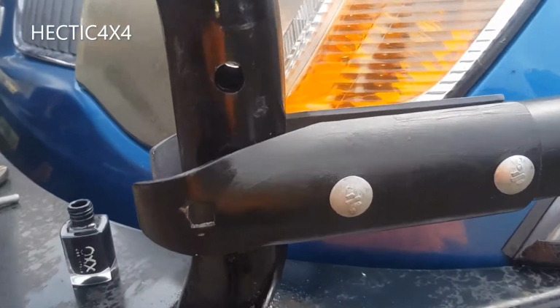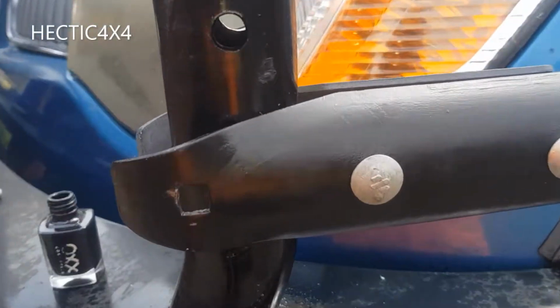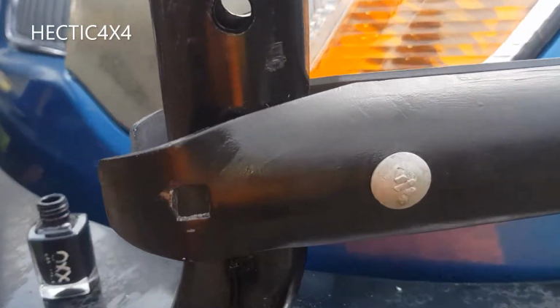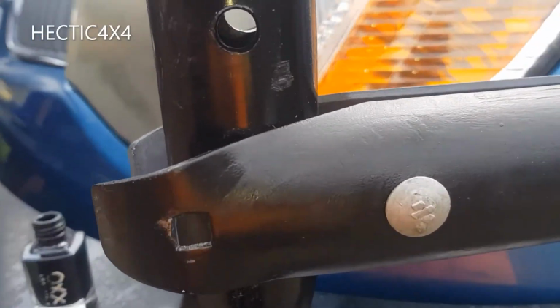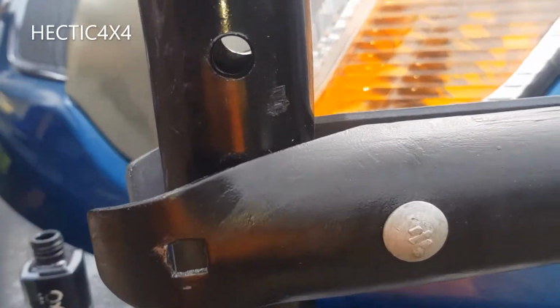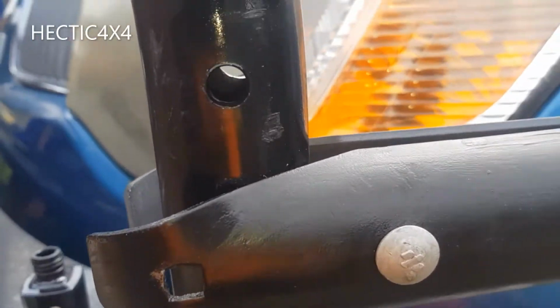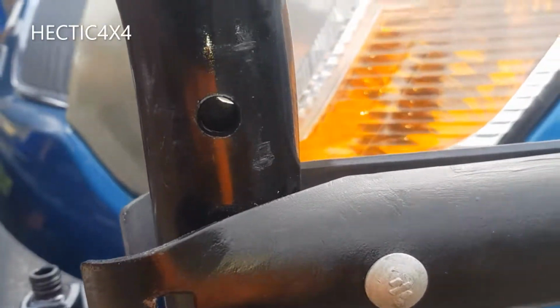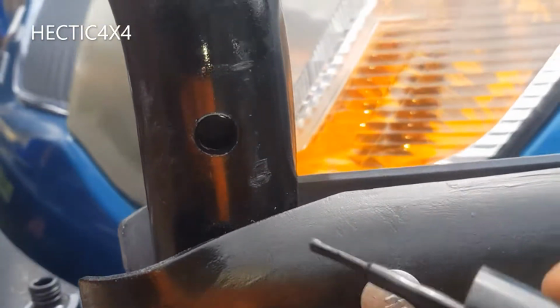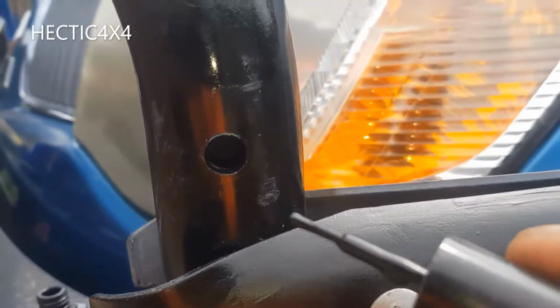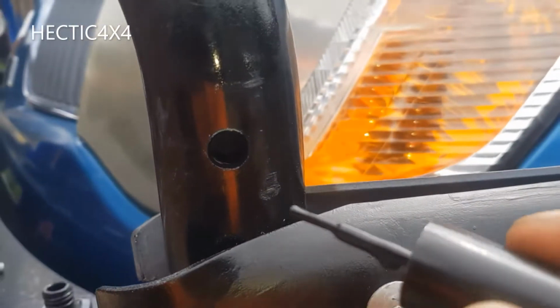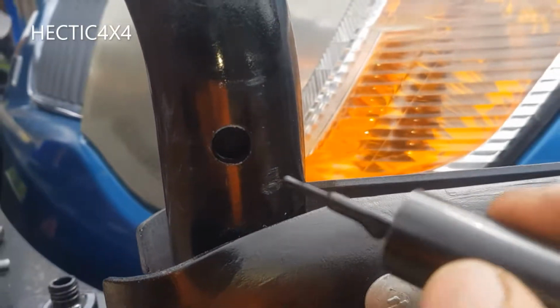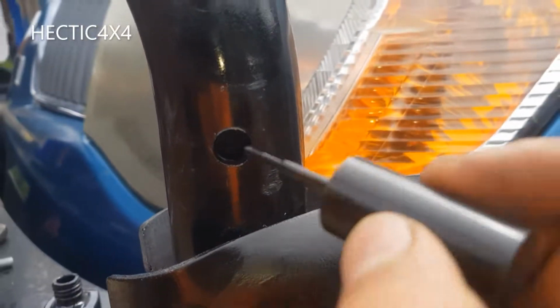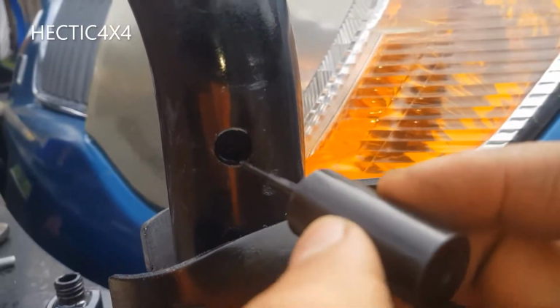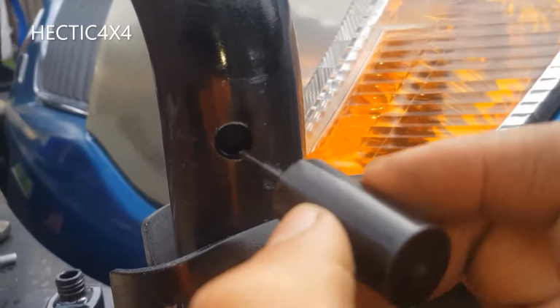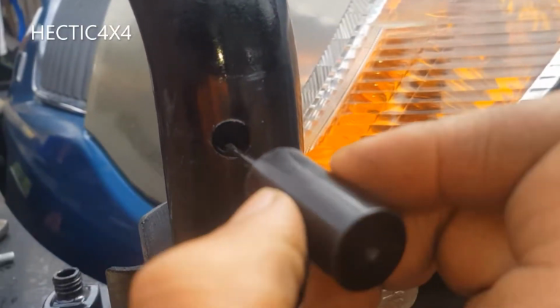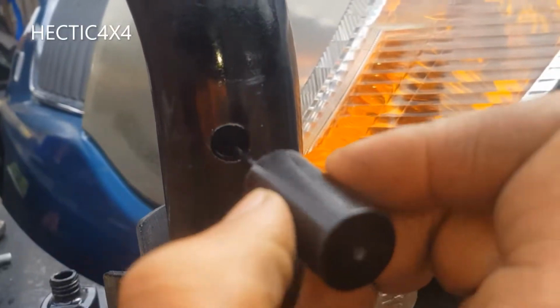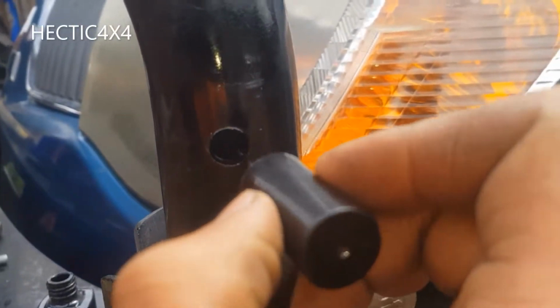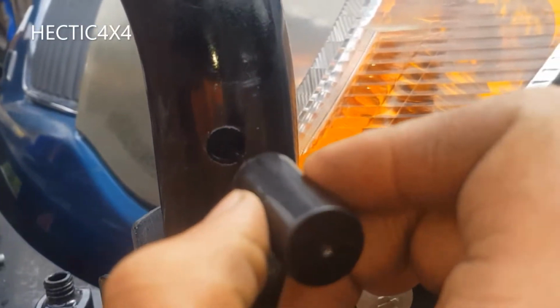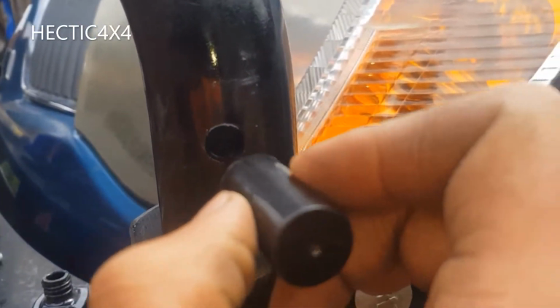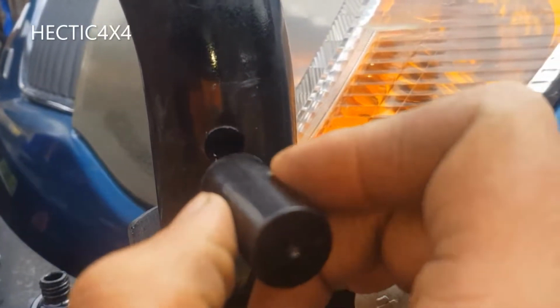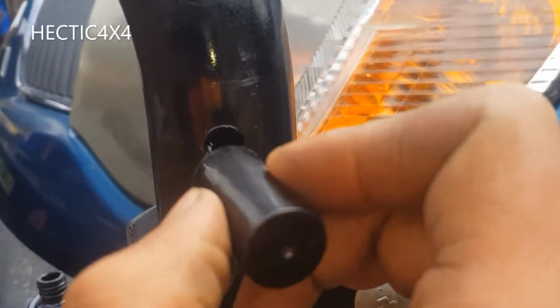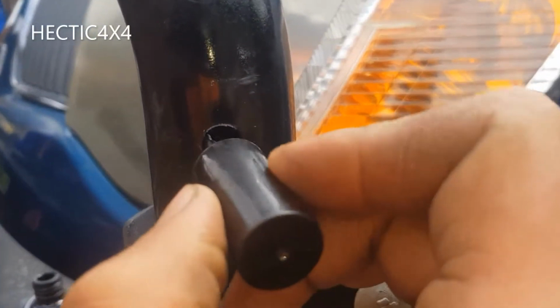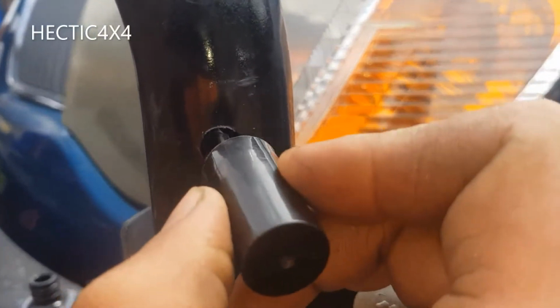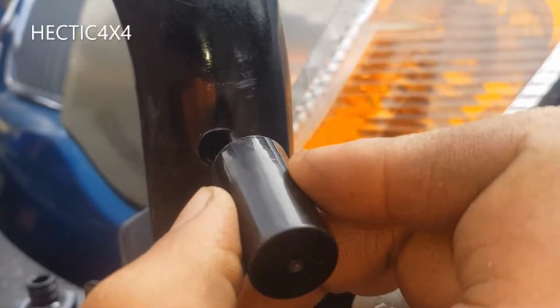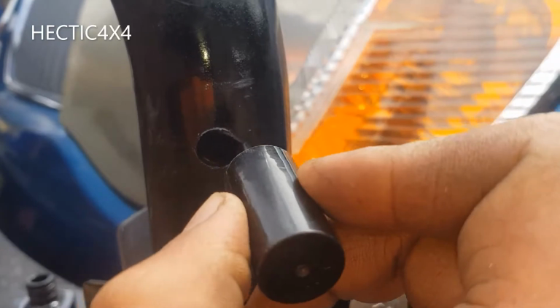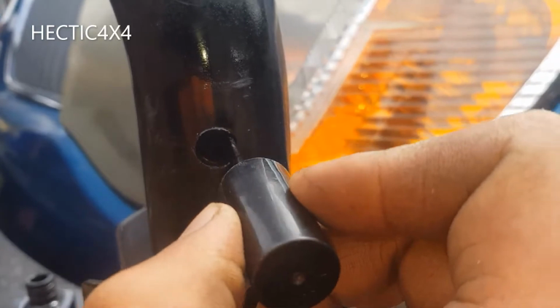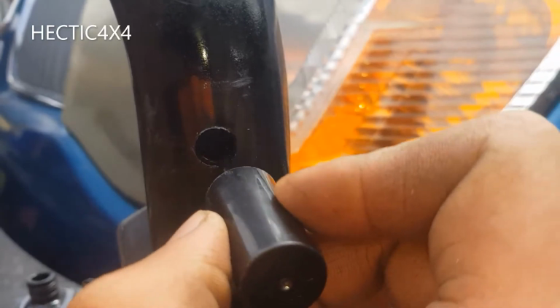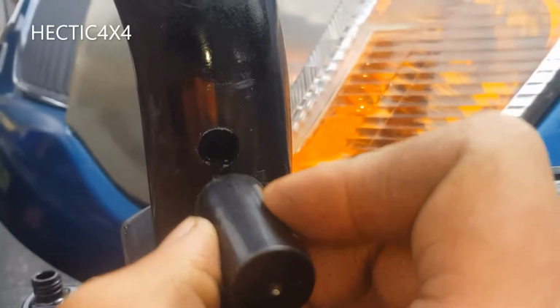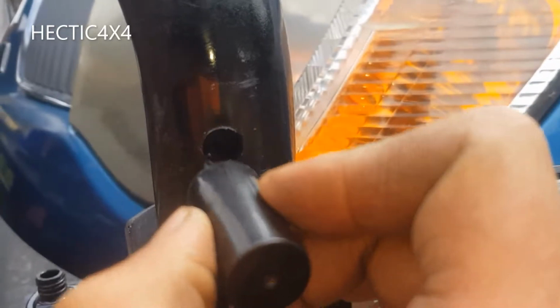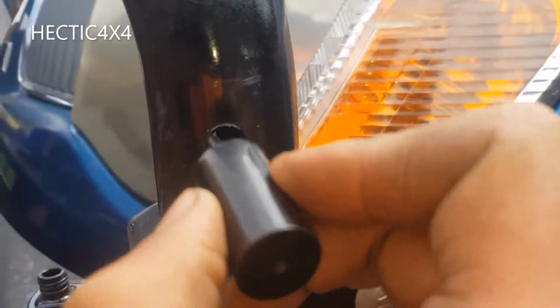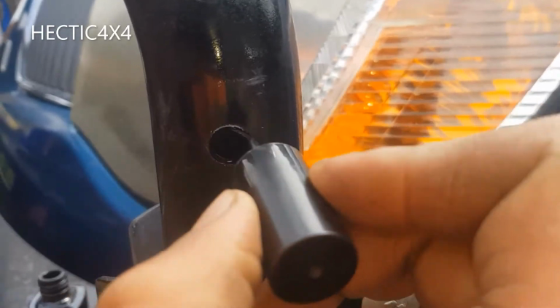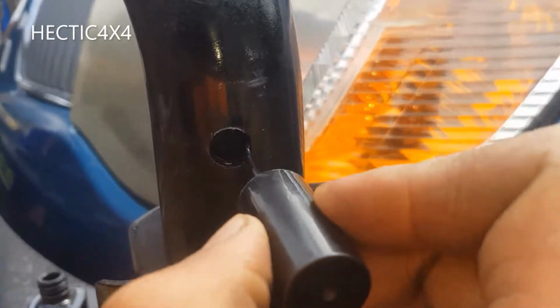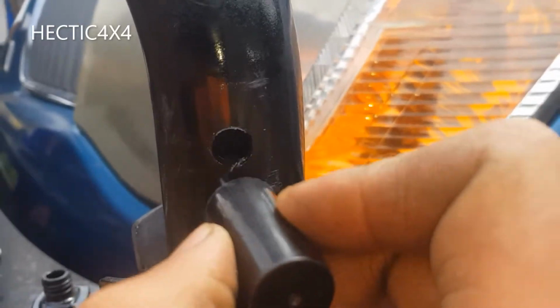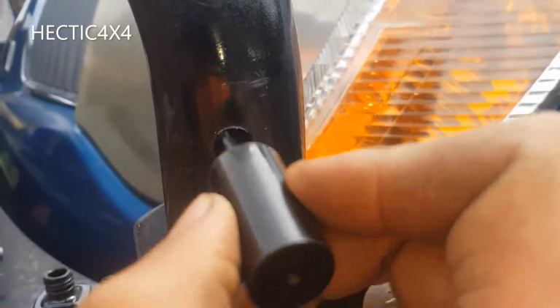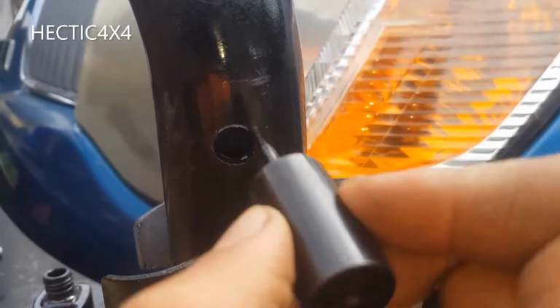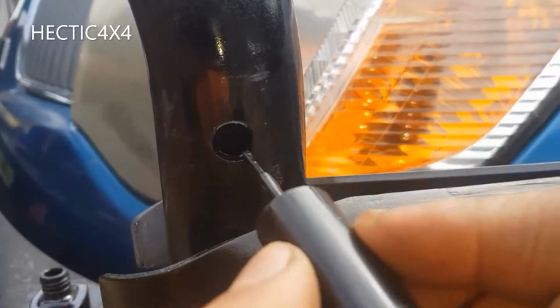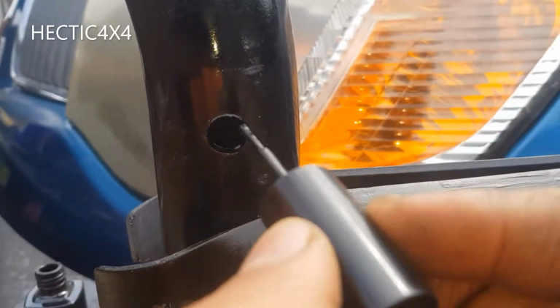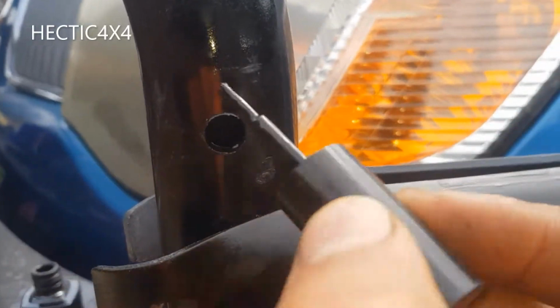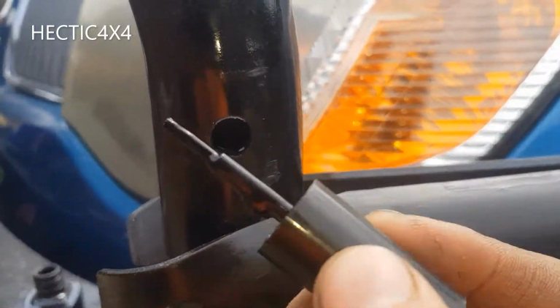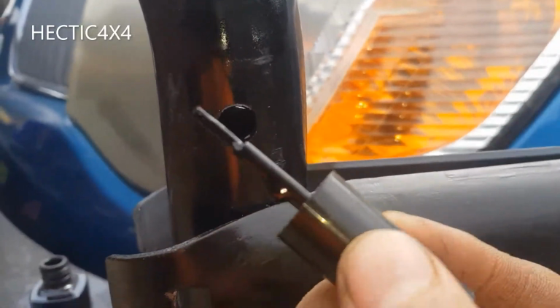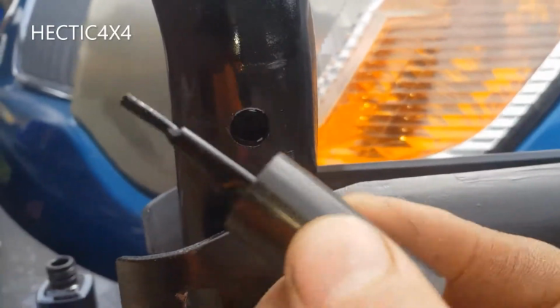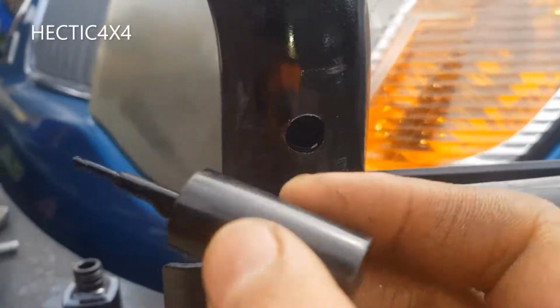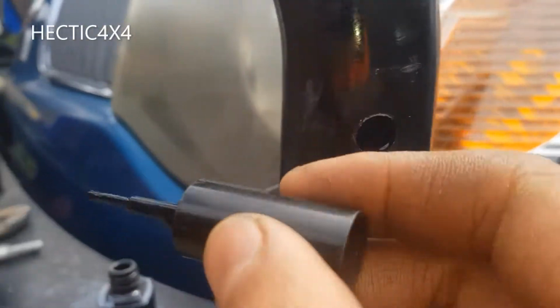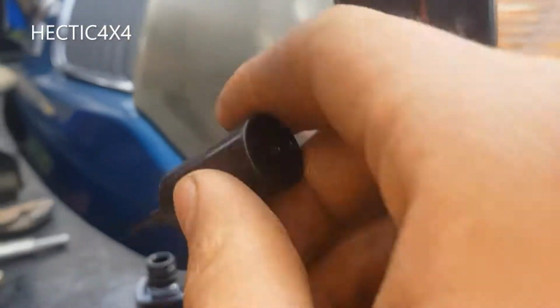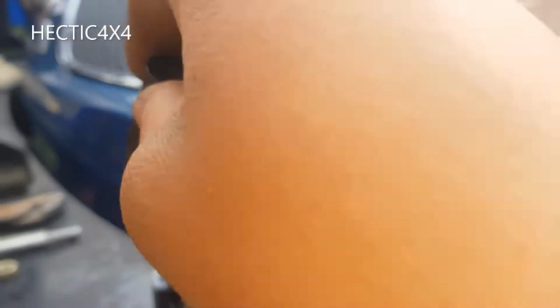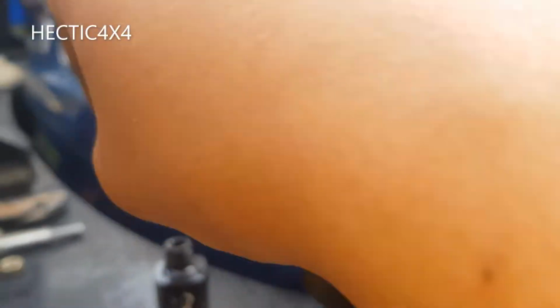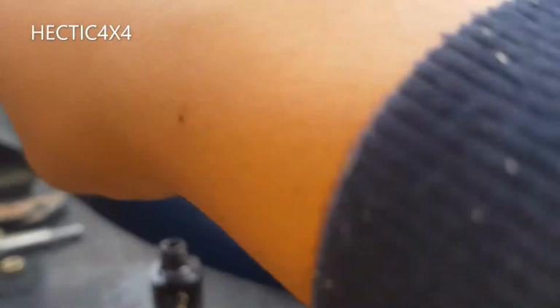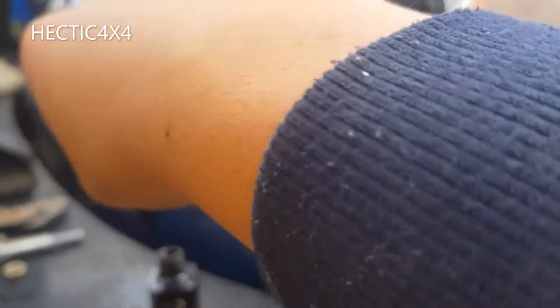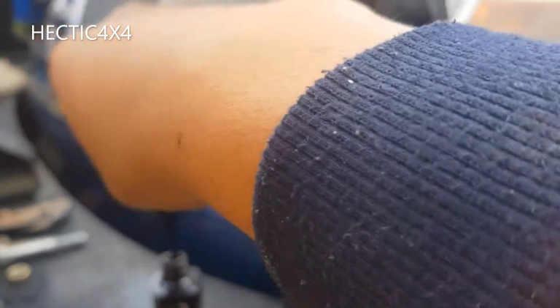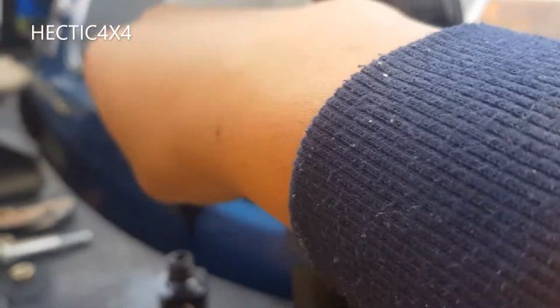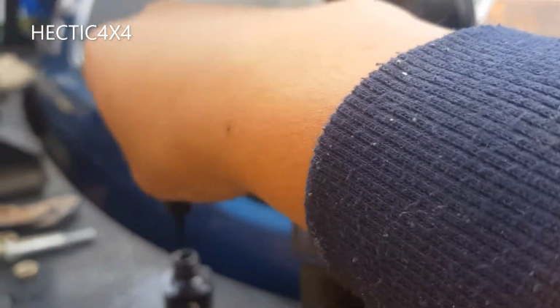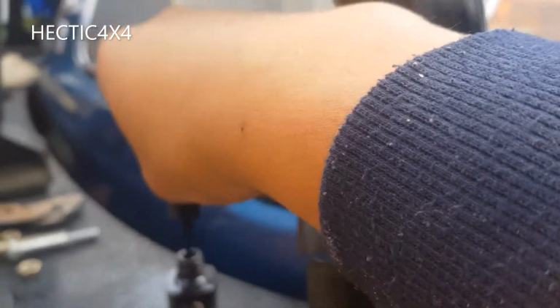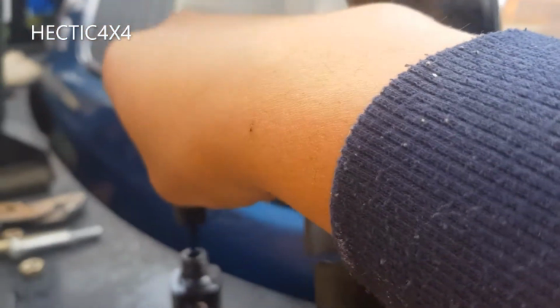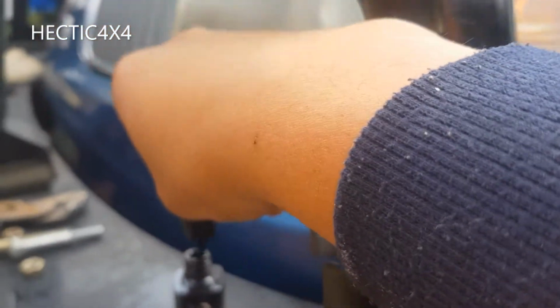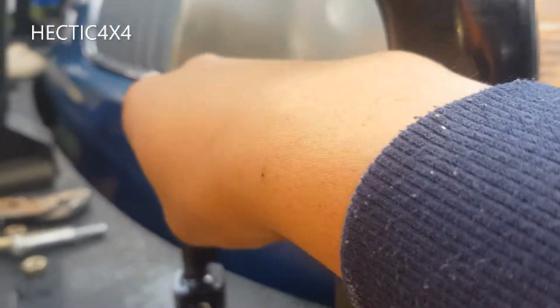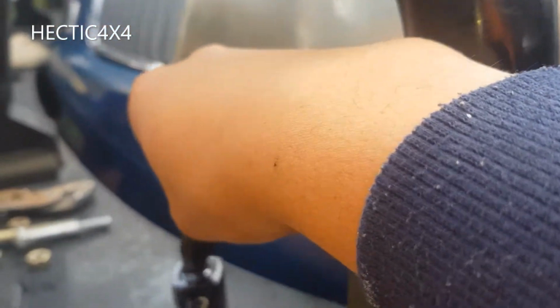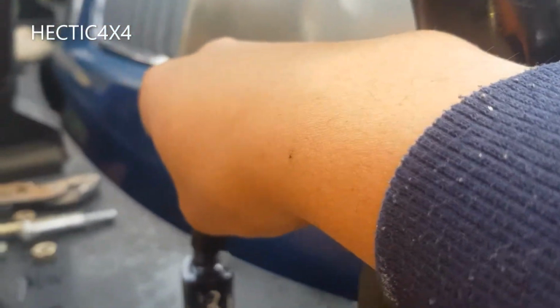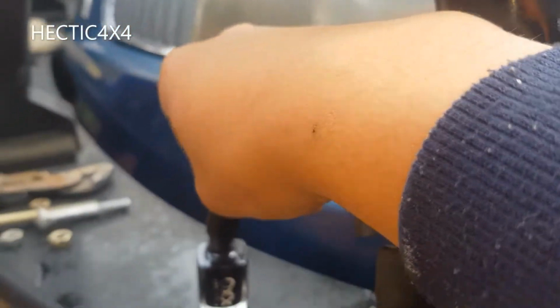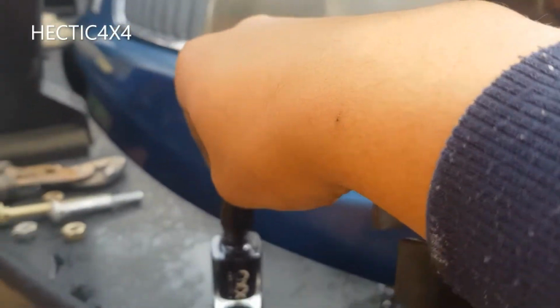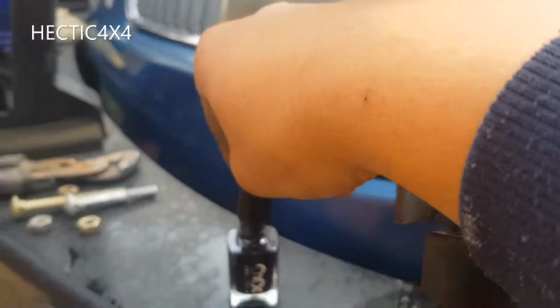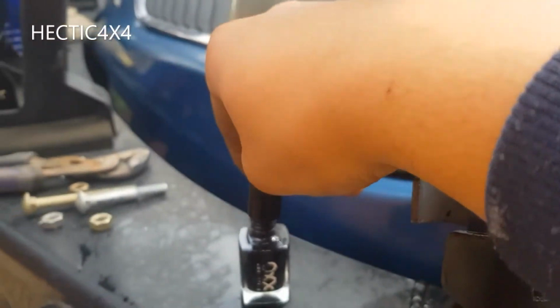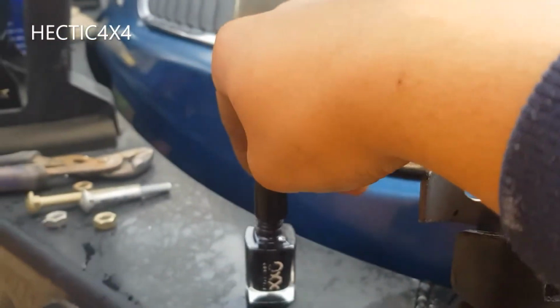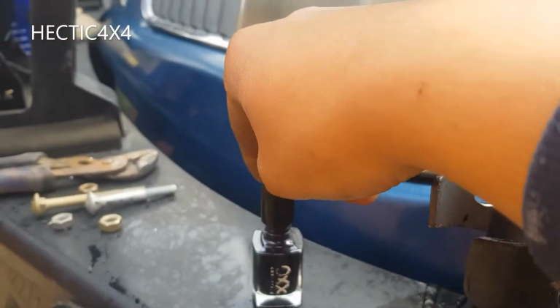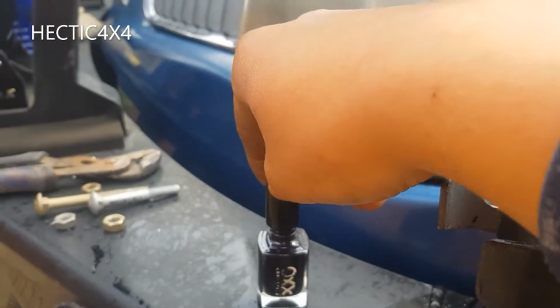Quick little tip: whenever you drill anything into metal, put a bit of nail polish in it — it stops it from rusting.